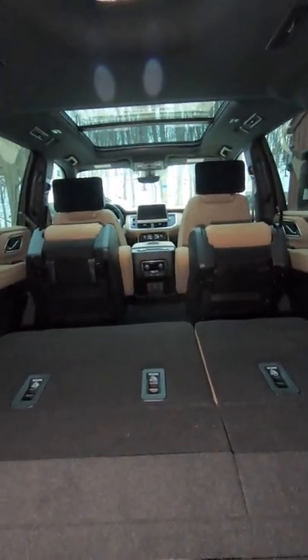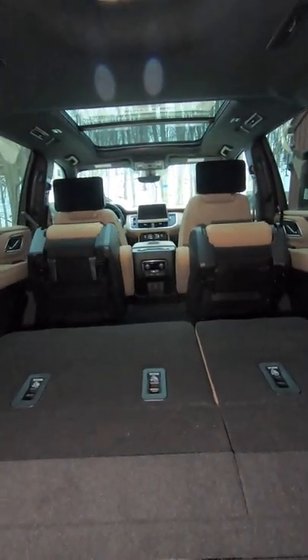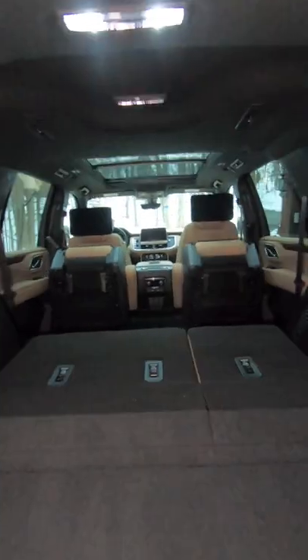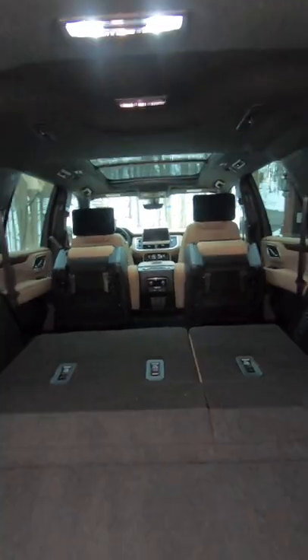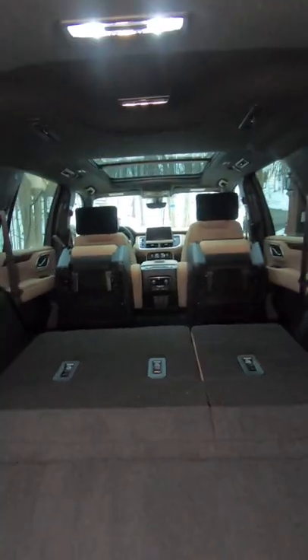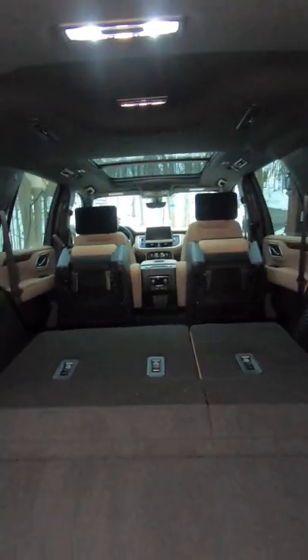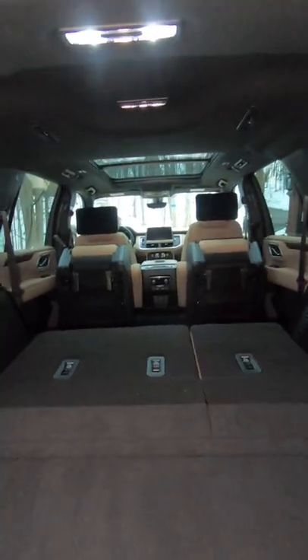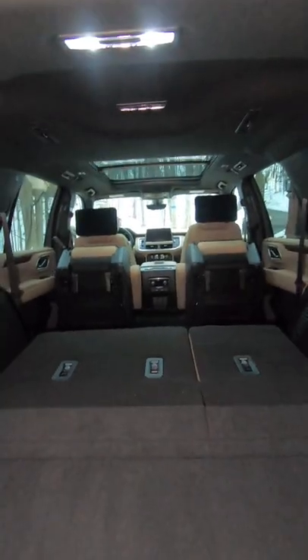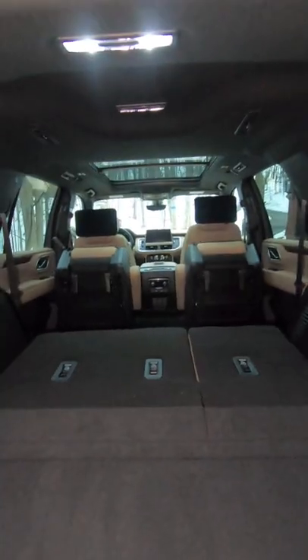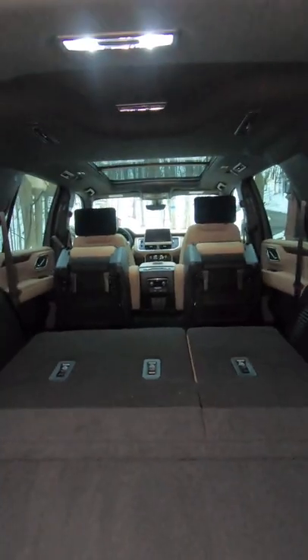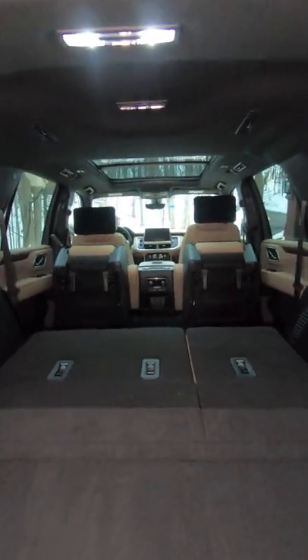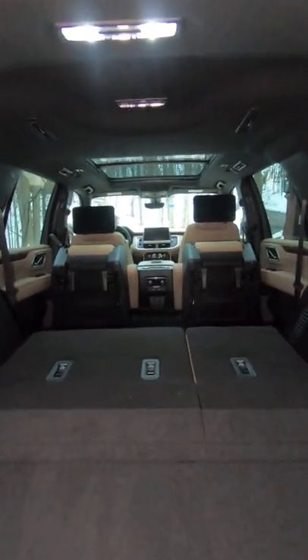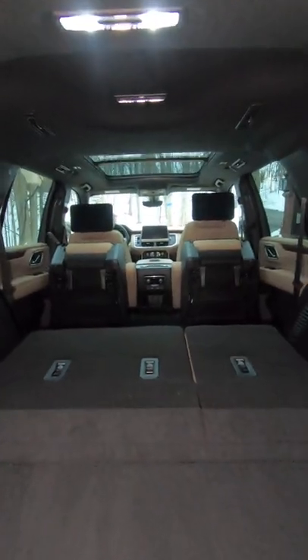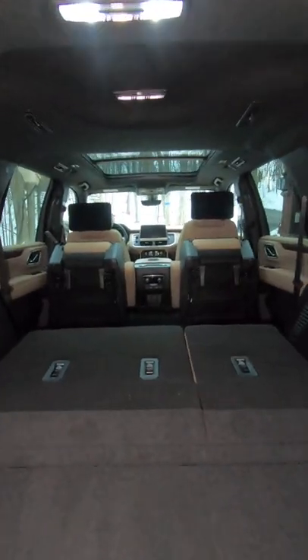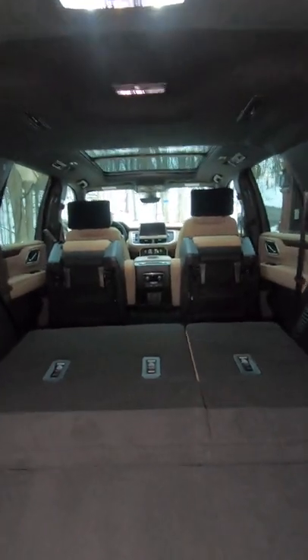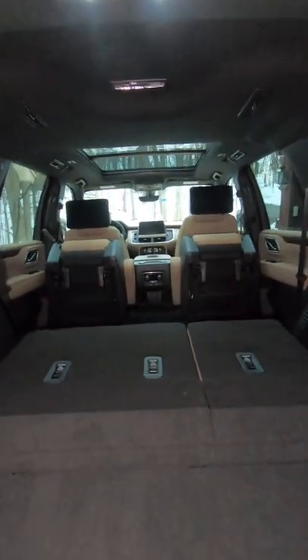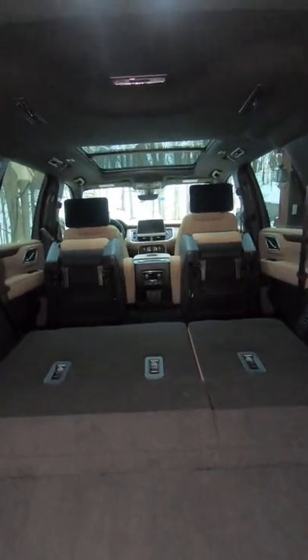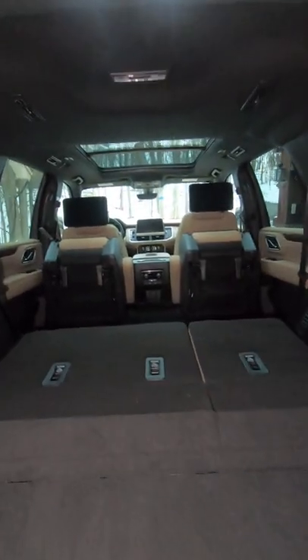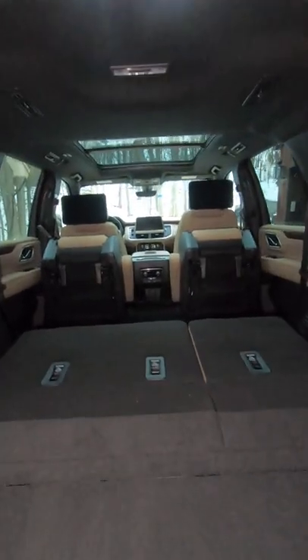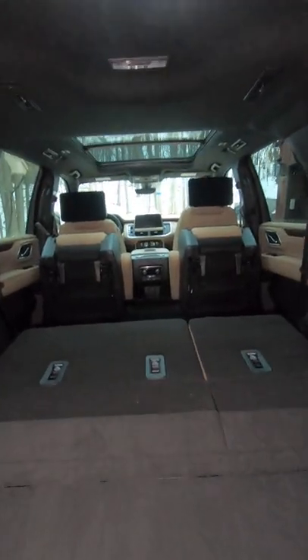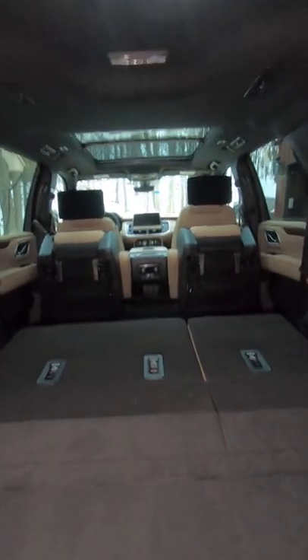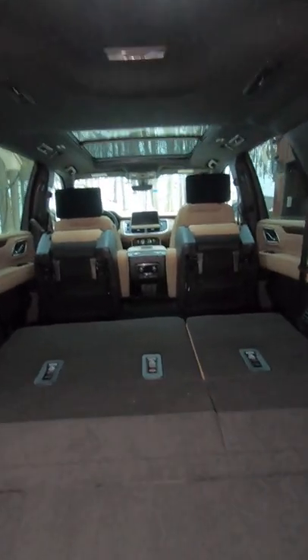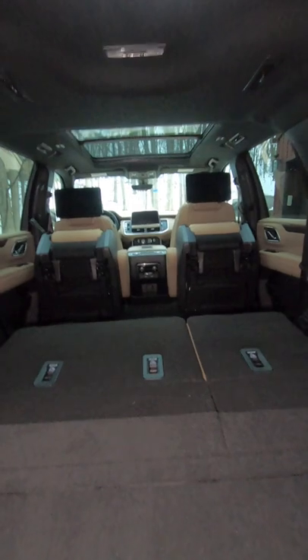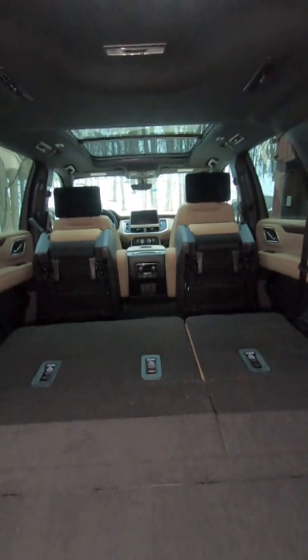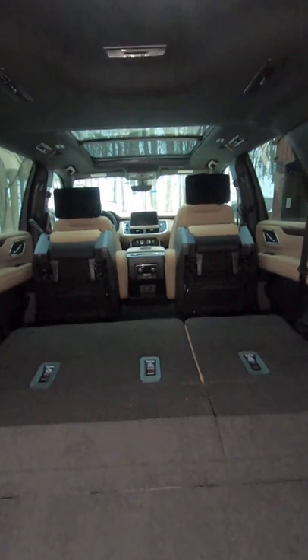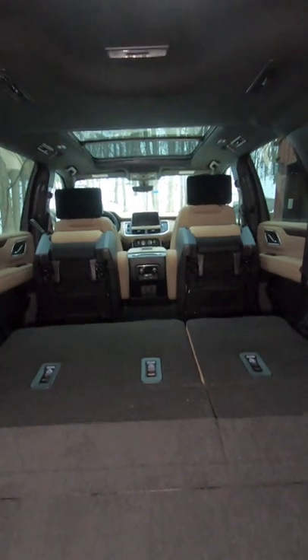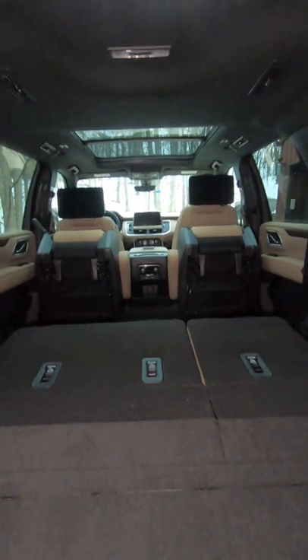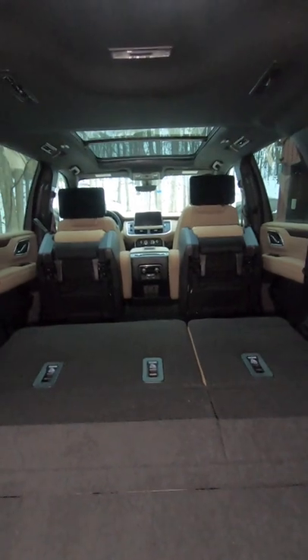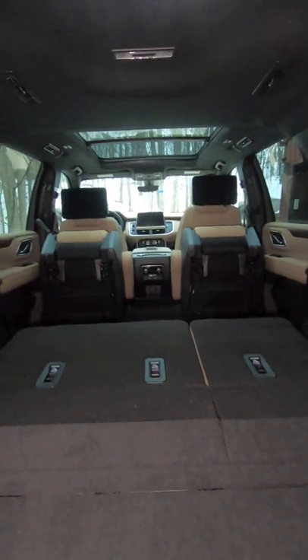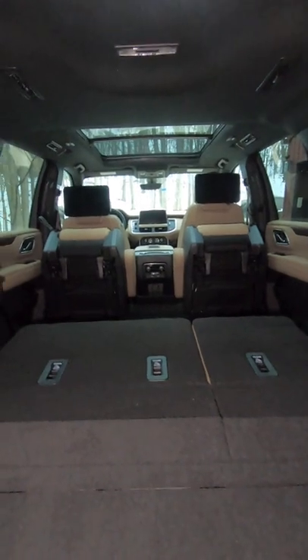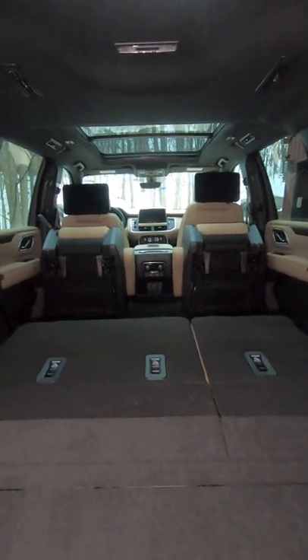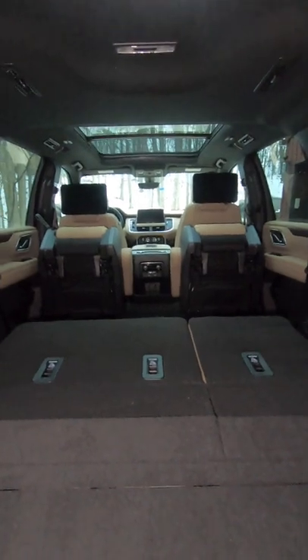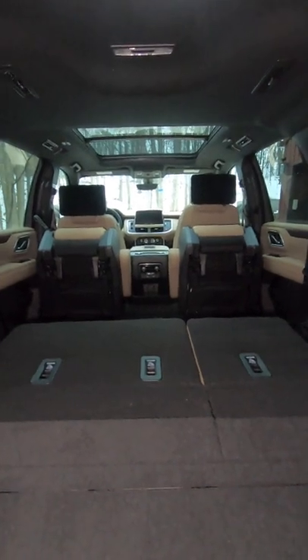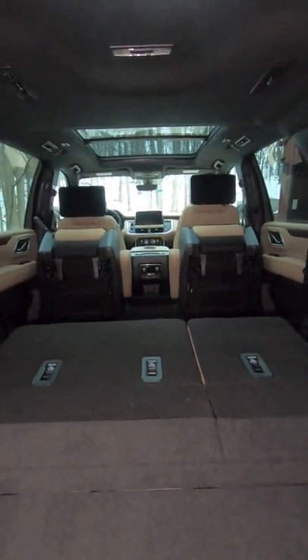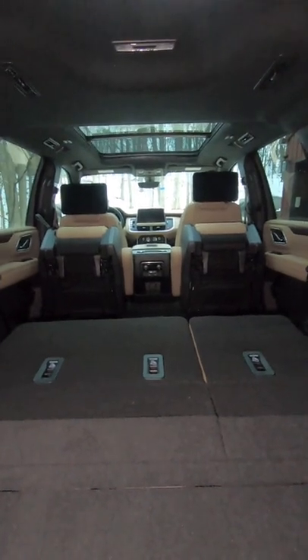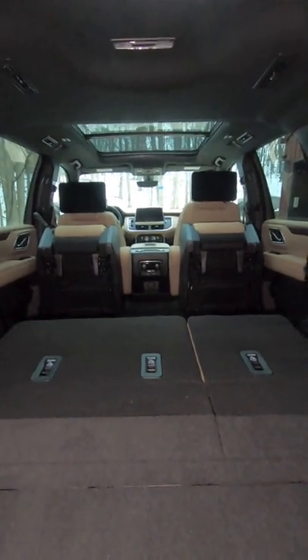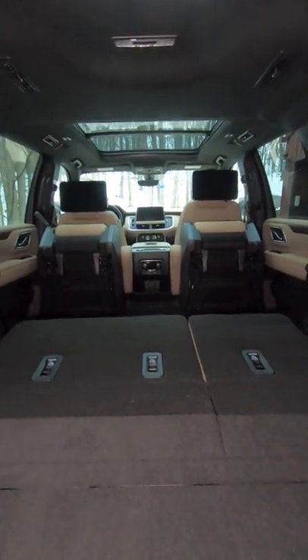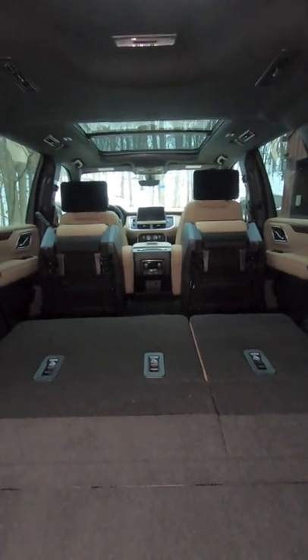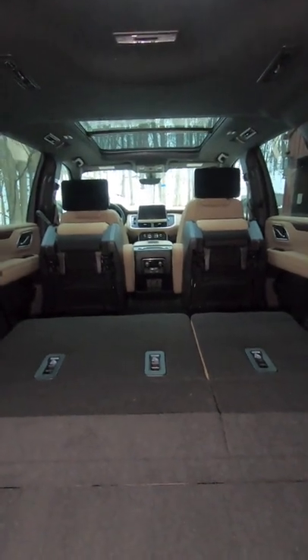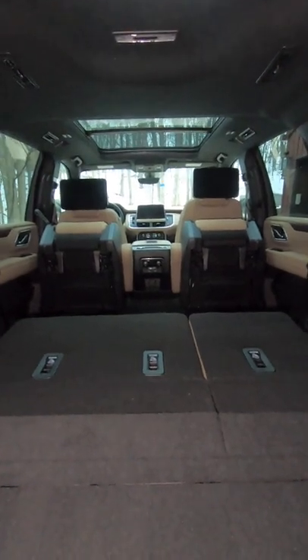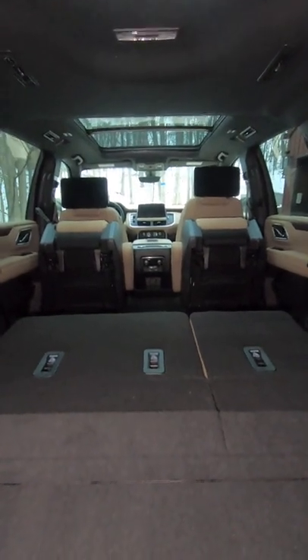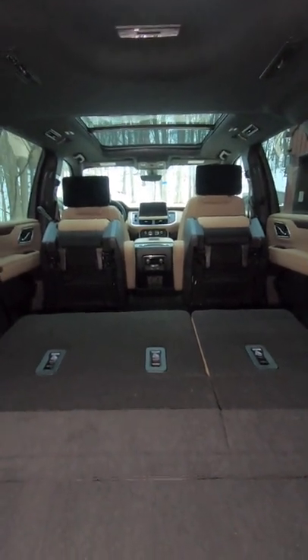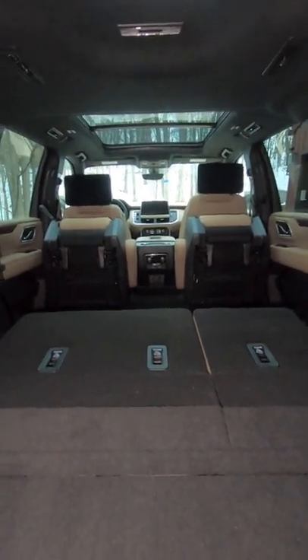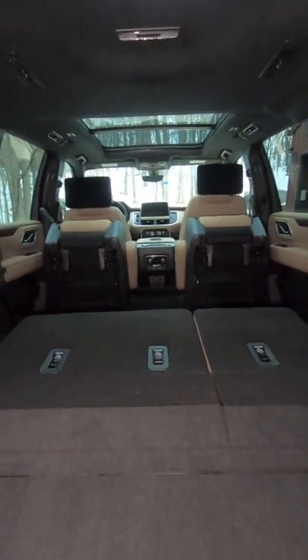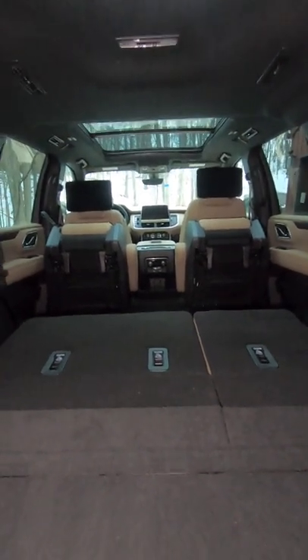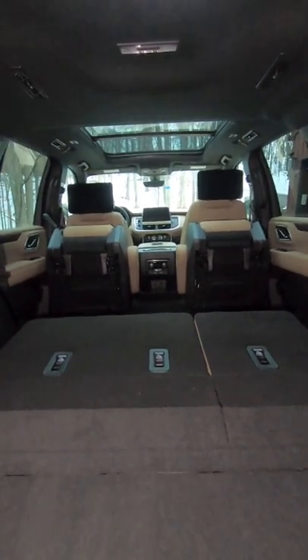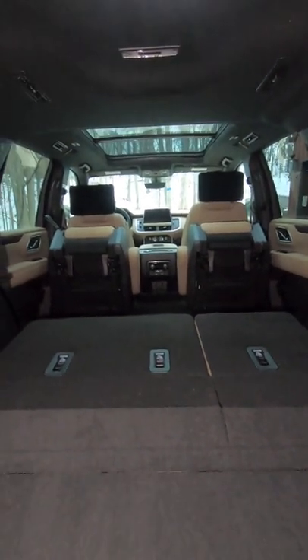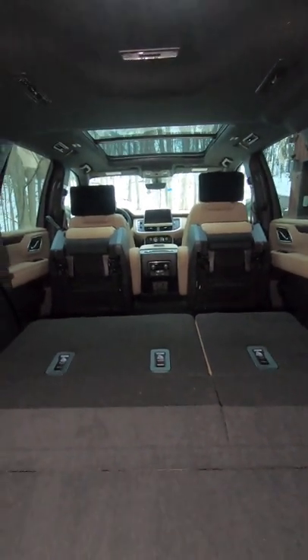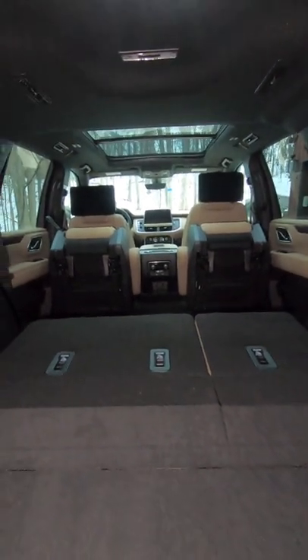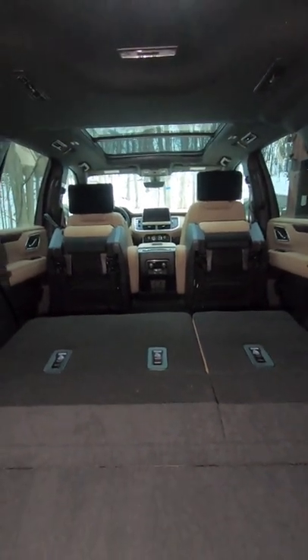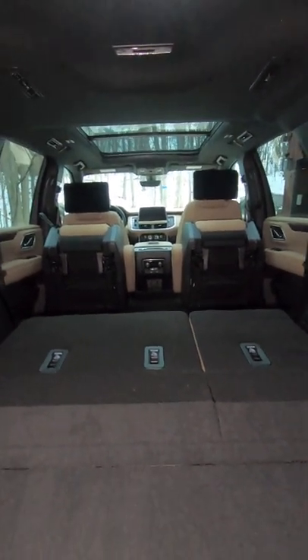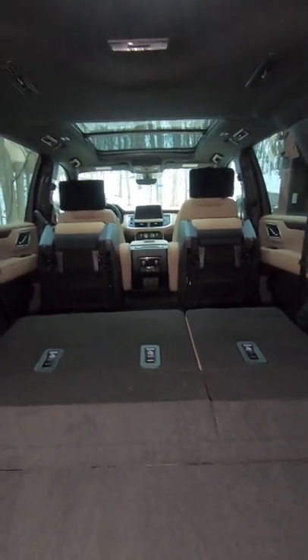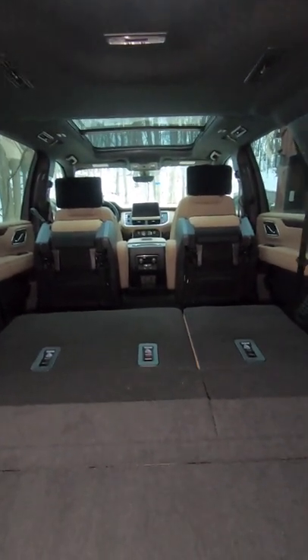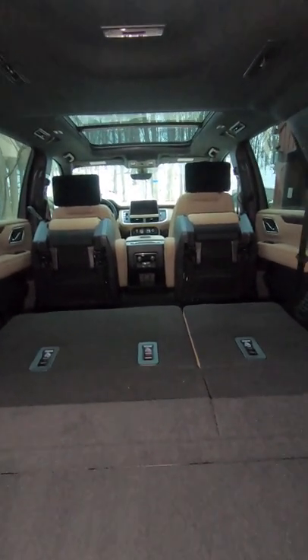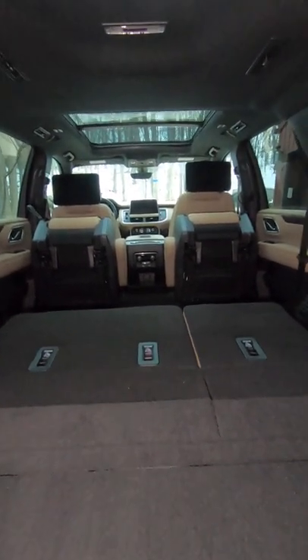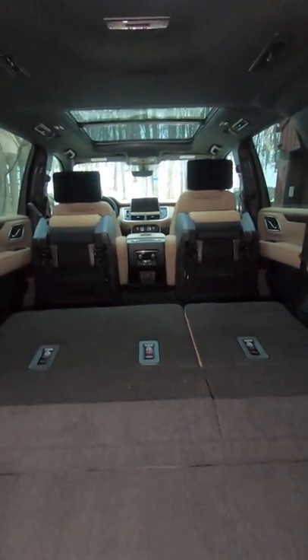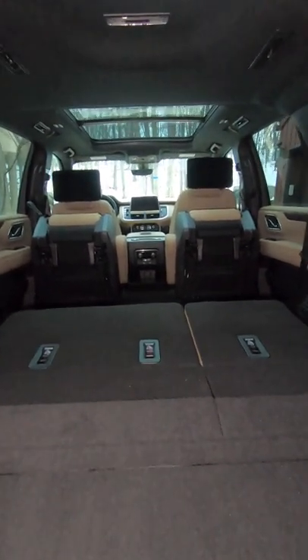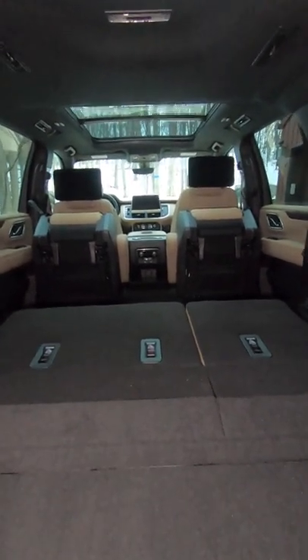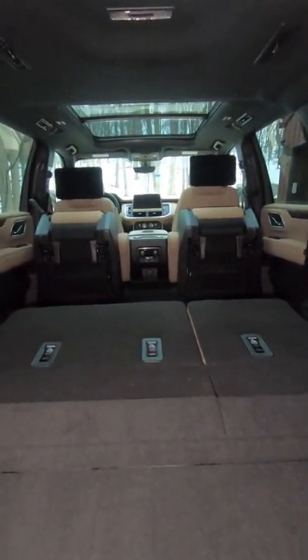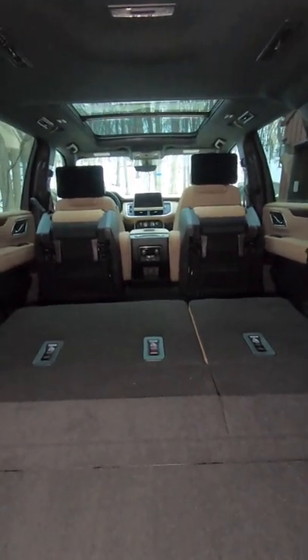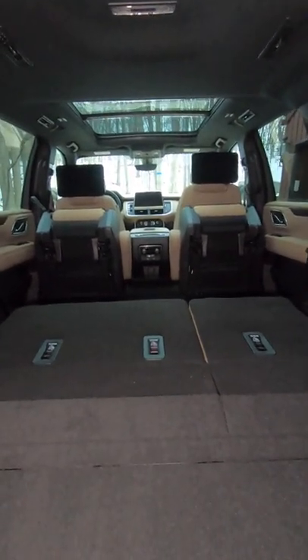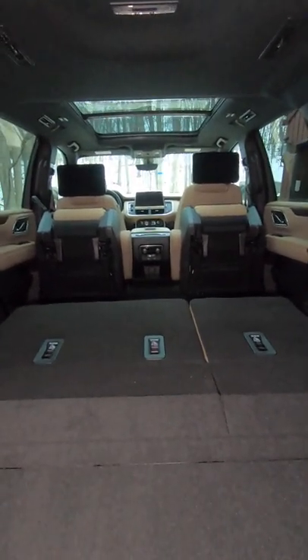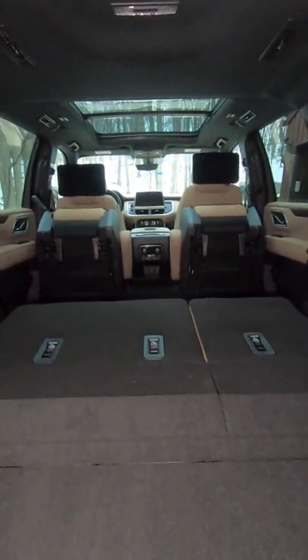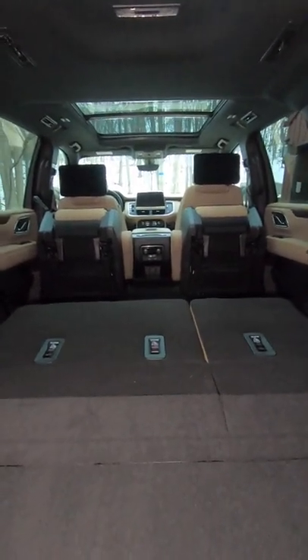The 2022 Chevrolet Tahoe four-wheel drive Premier has tons of cool tricks like this.